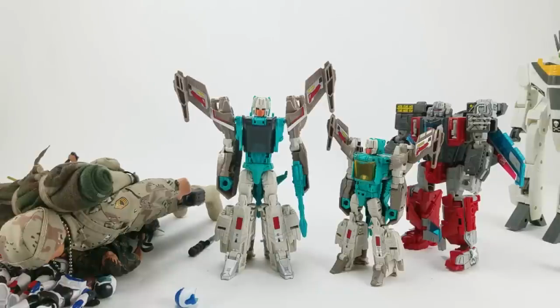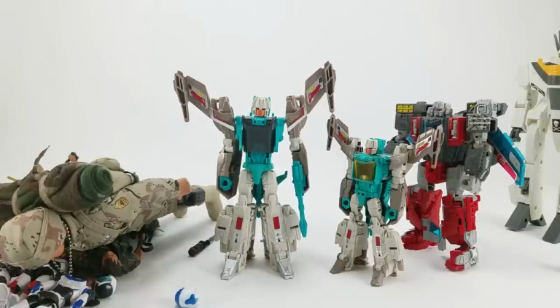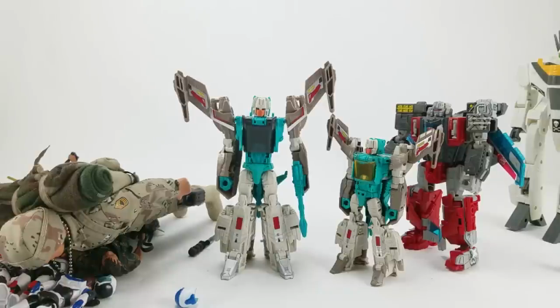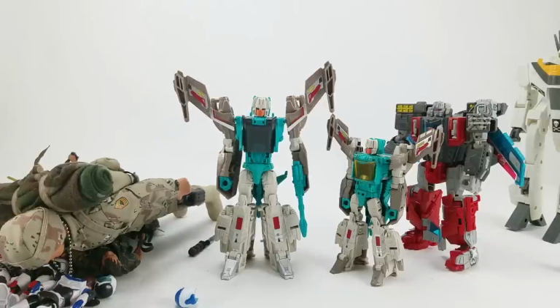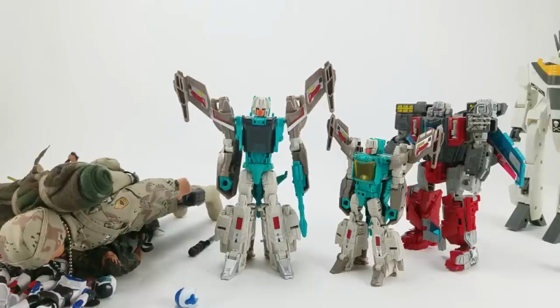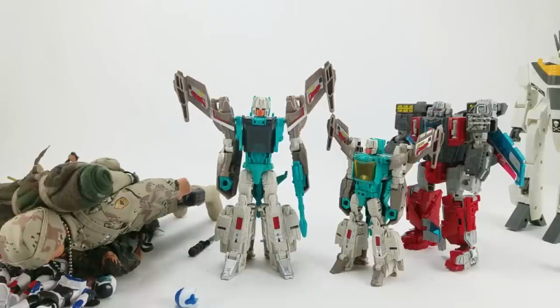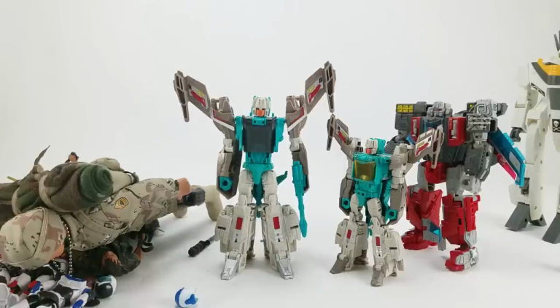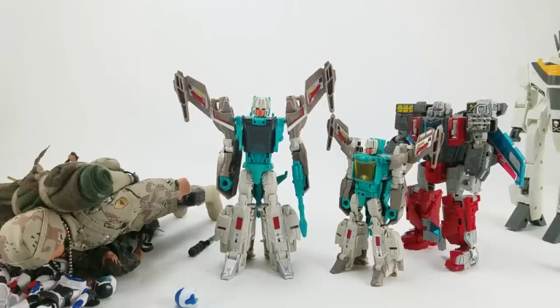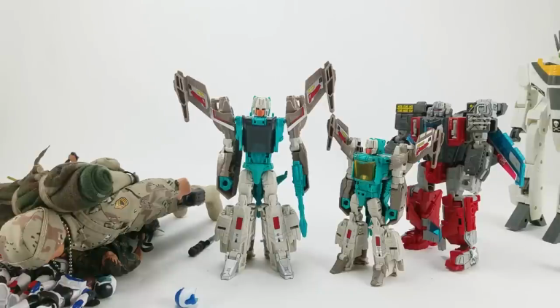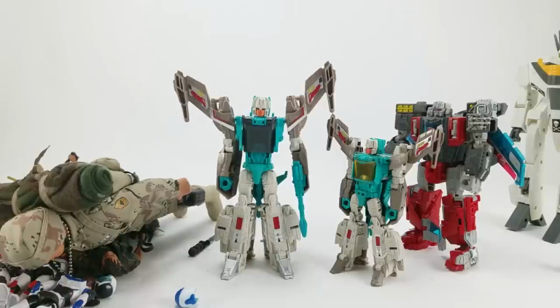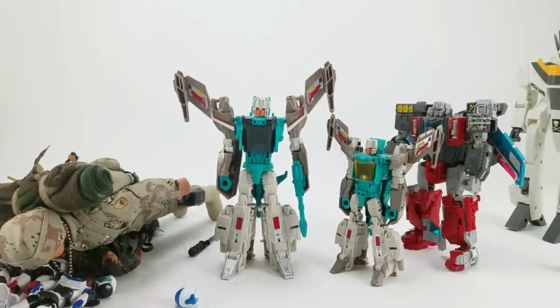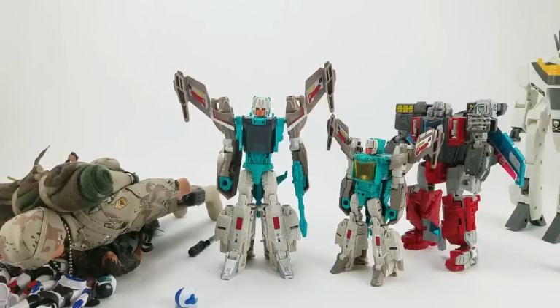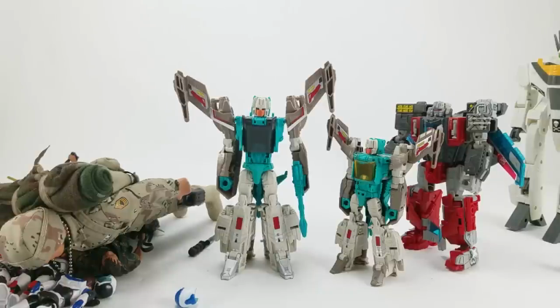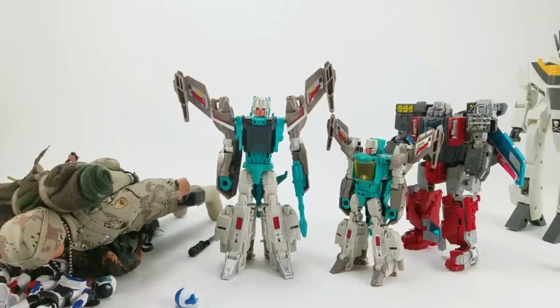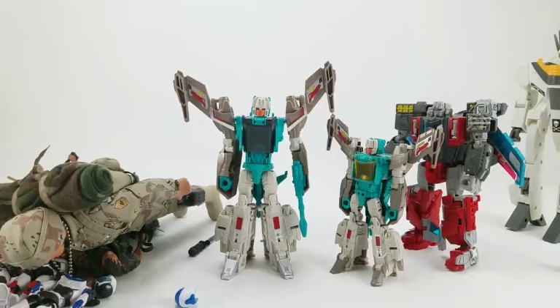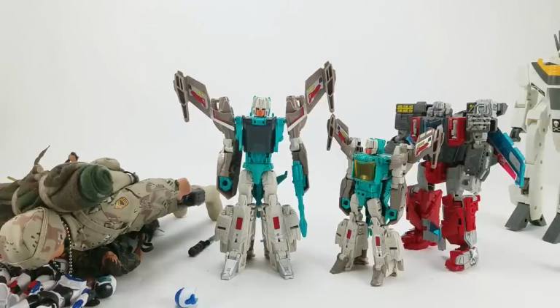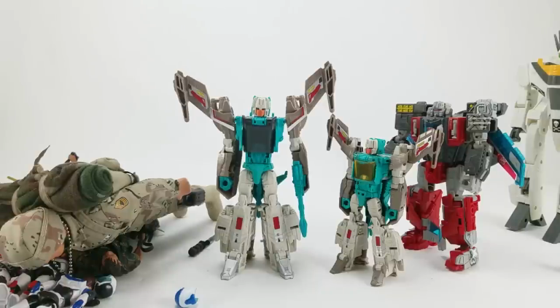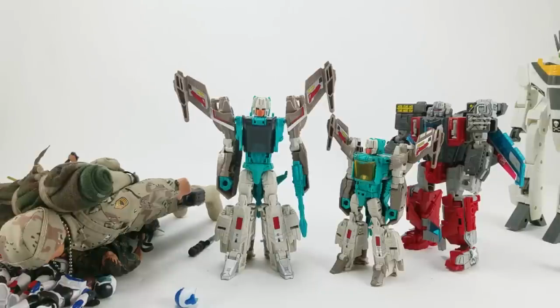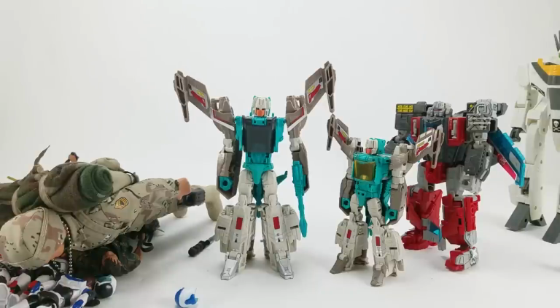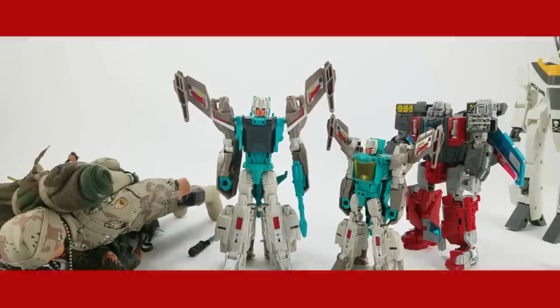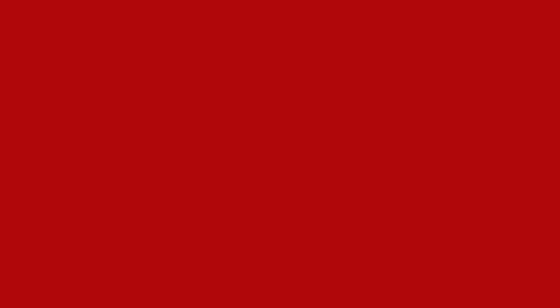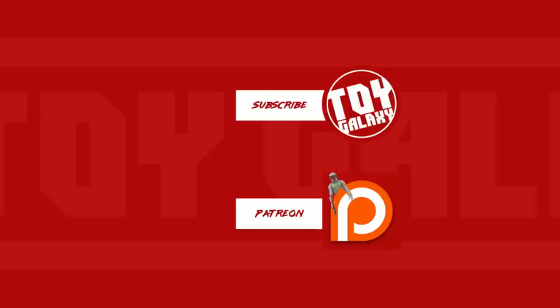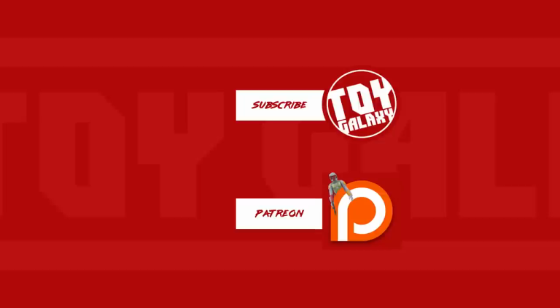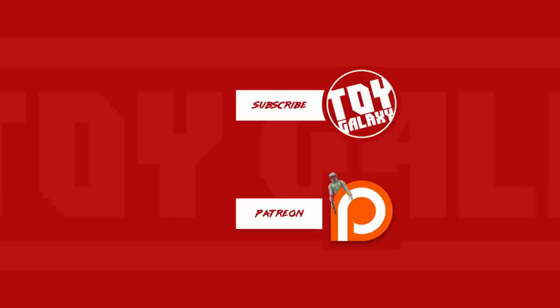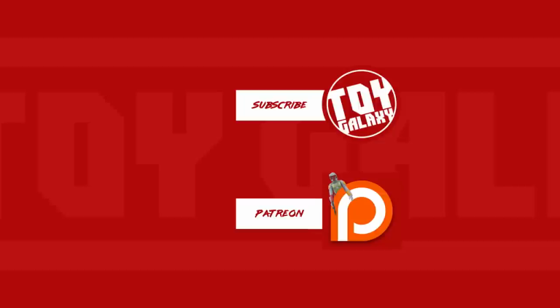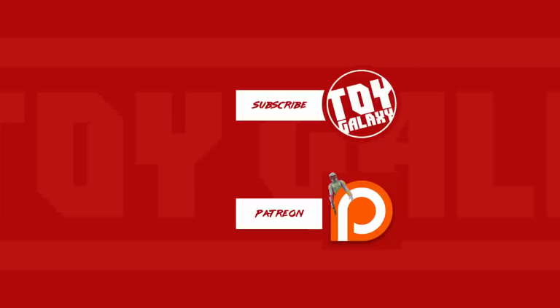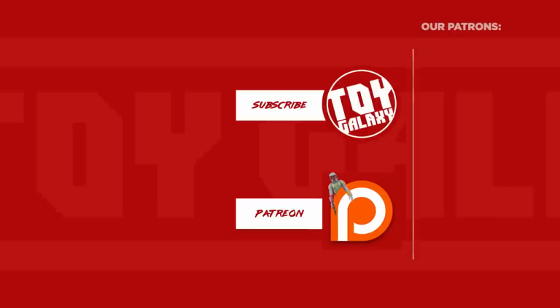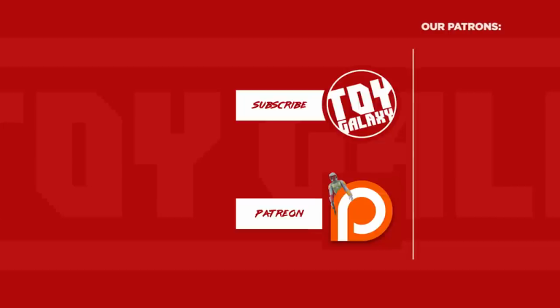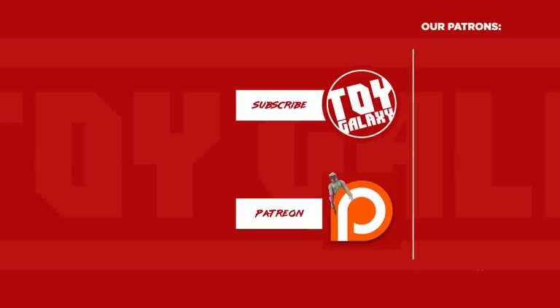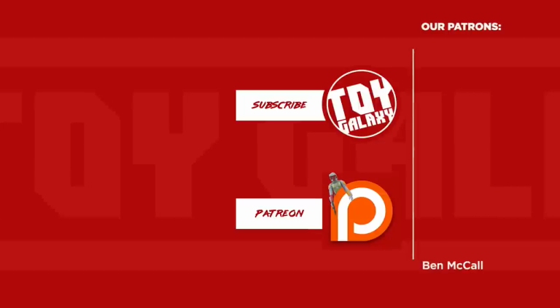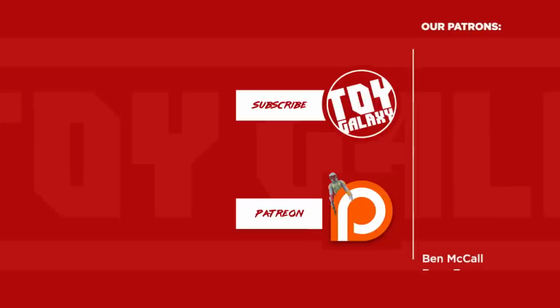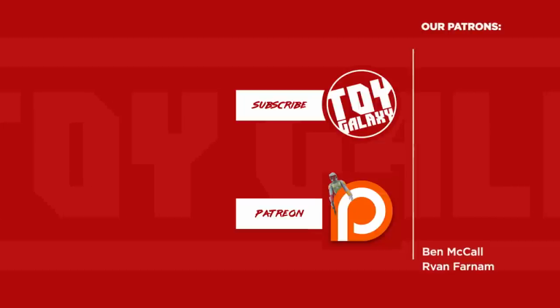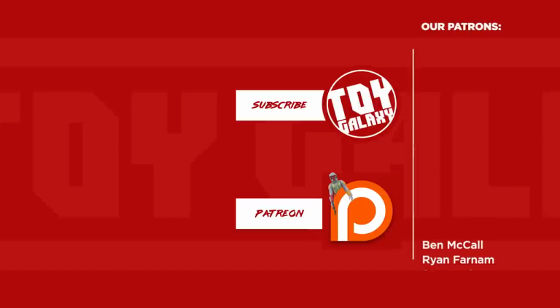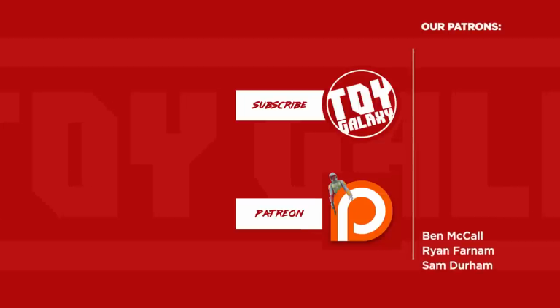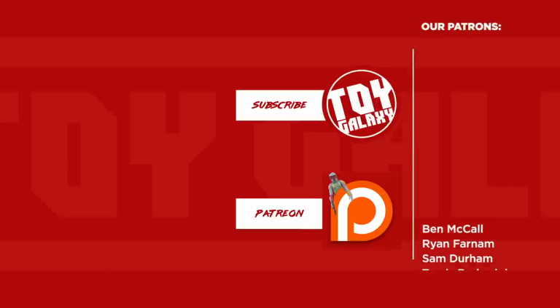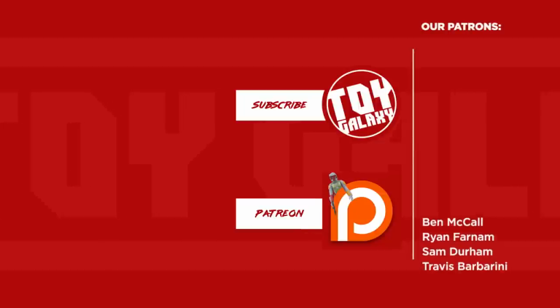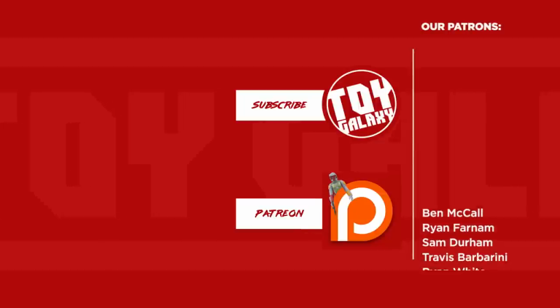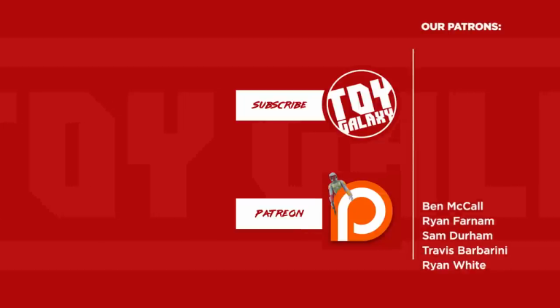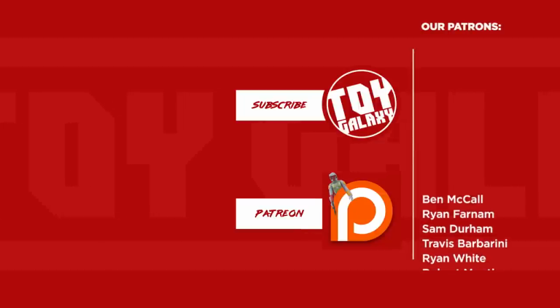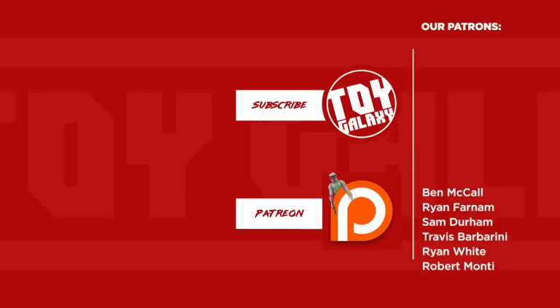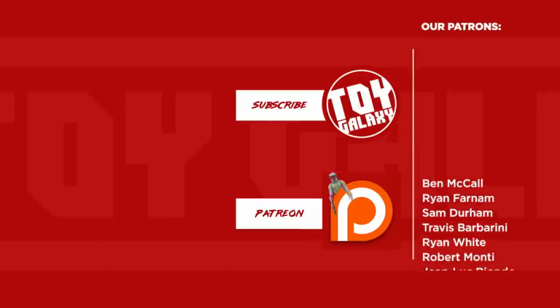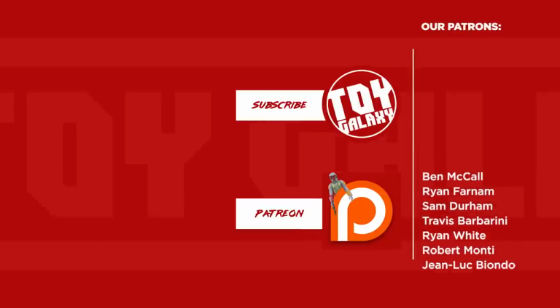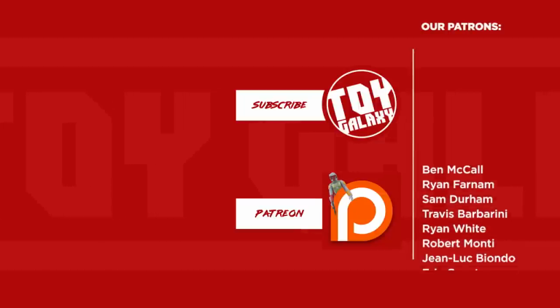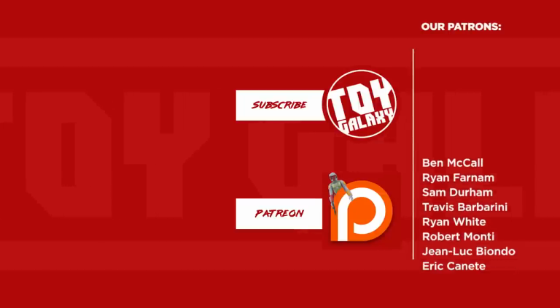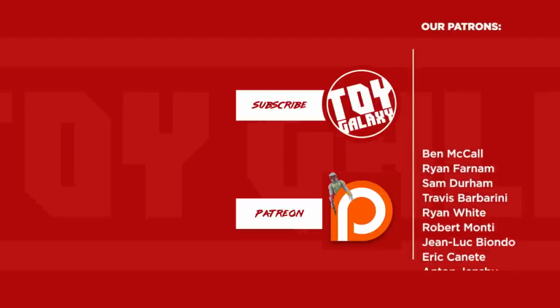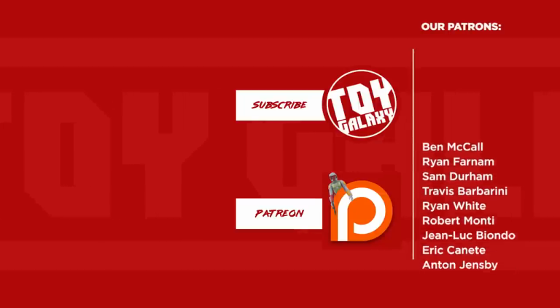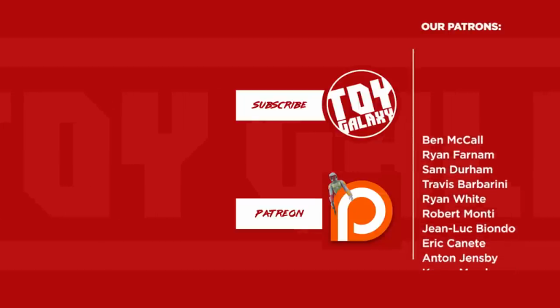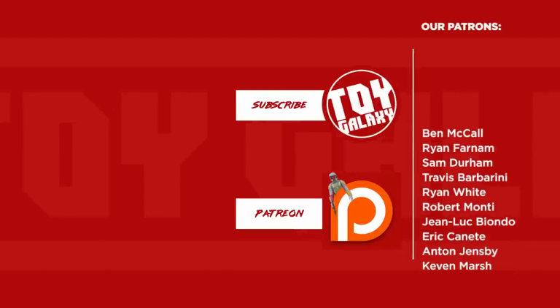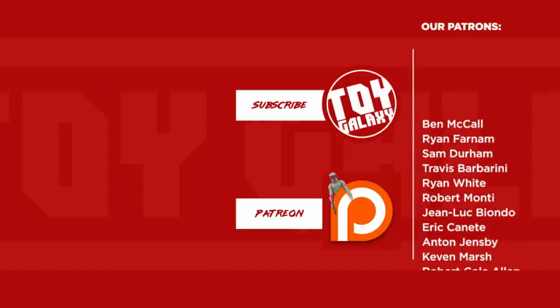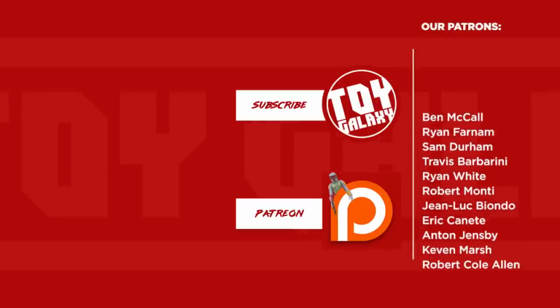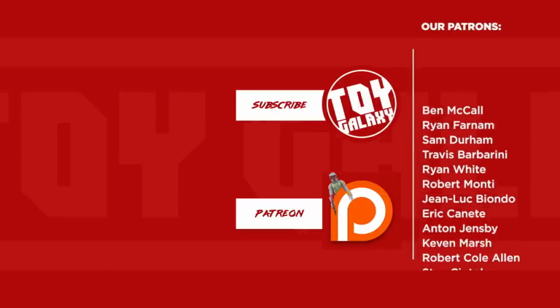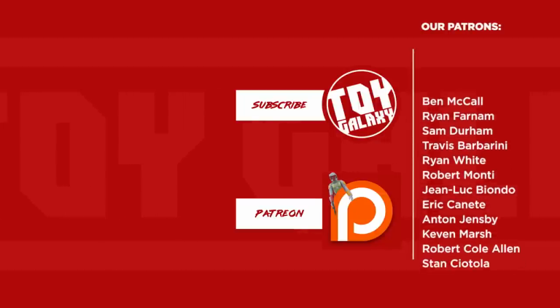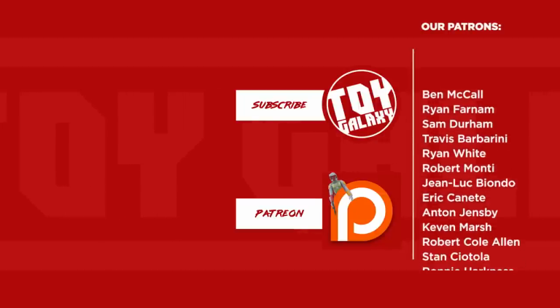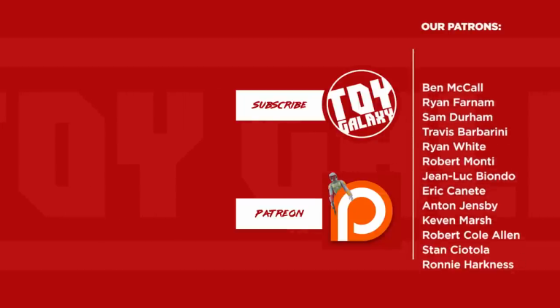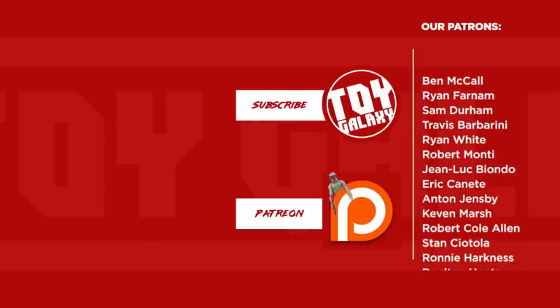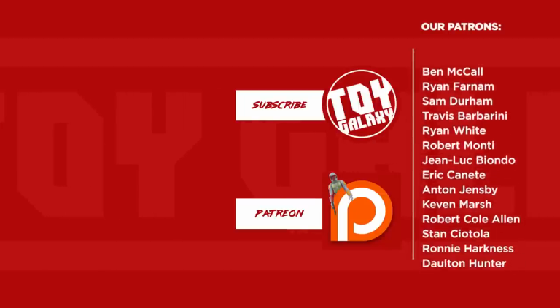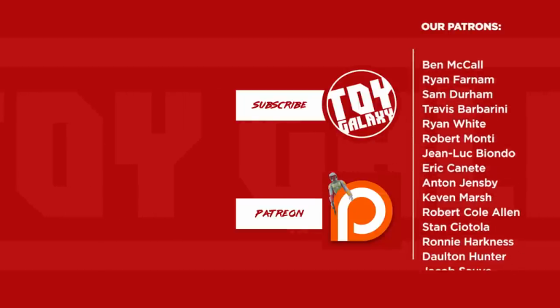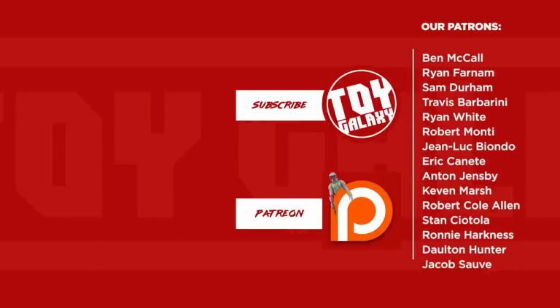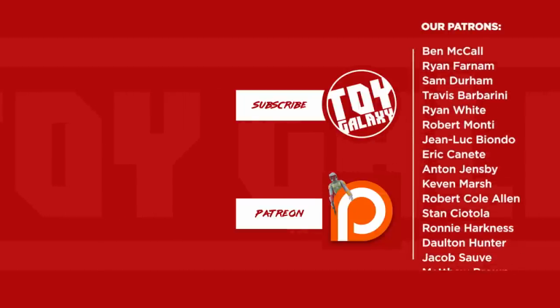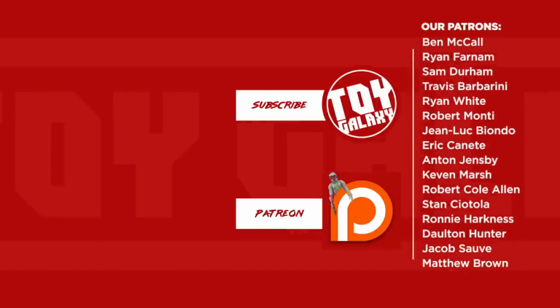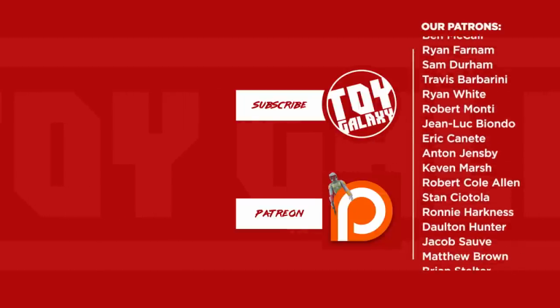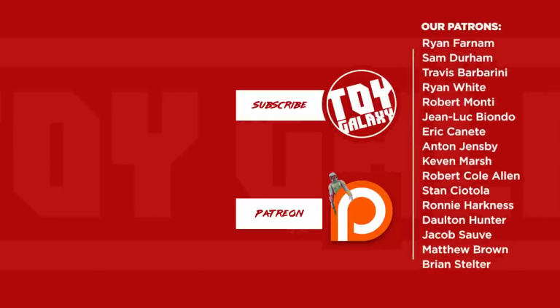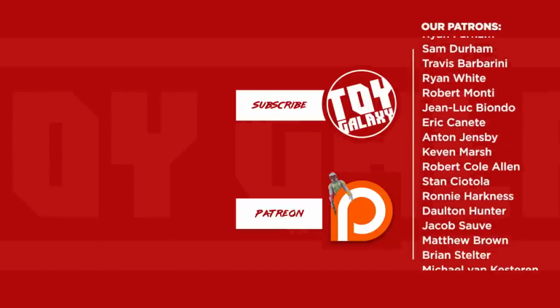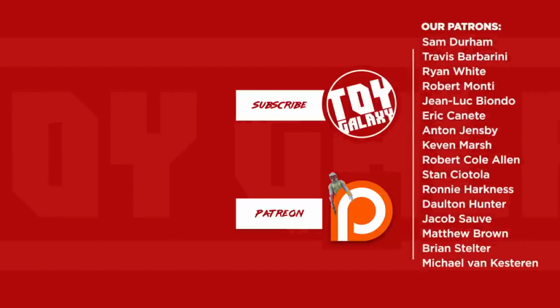Anyway, those are my recent acquisitions. Thanks for watching. Please hit like, hit subscribe if you're not already a subscriber, and share this video with your friends.